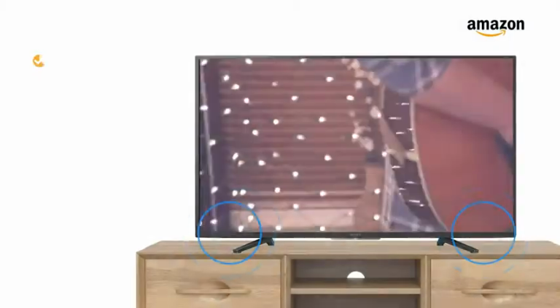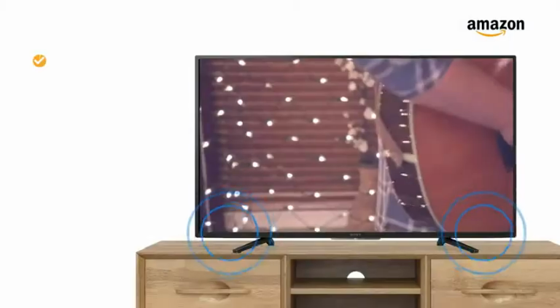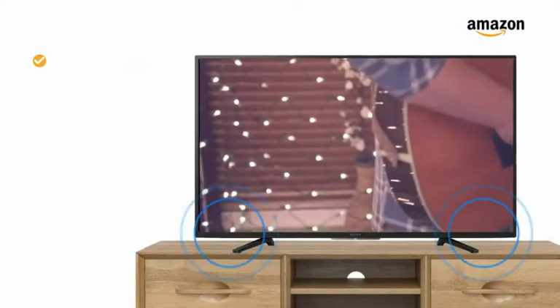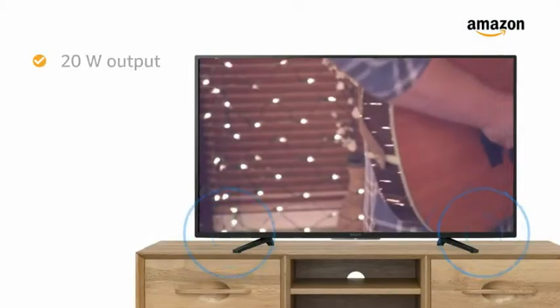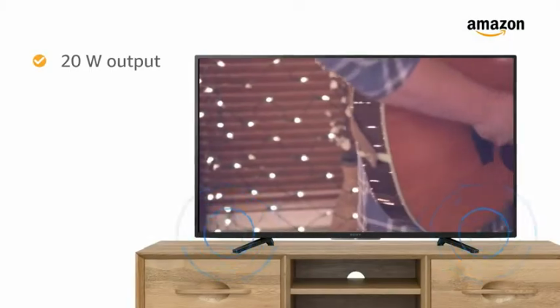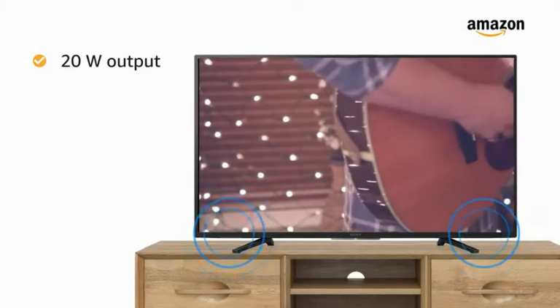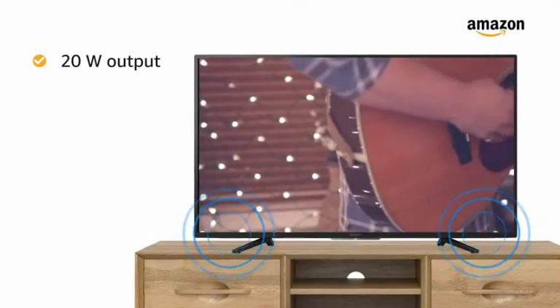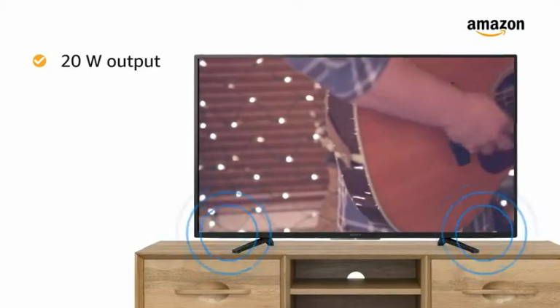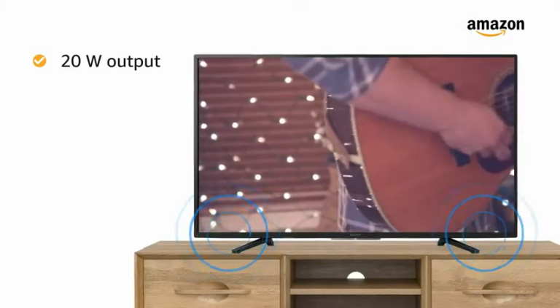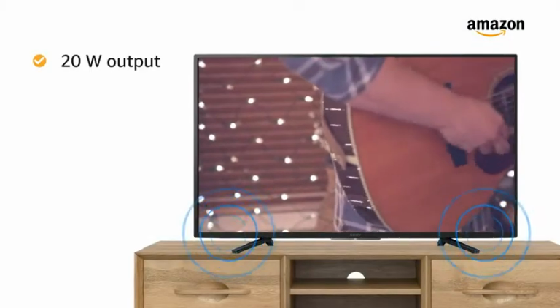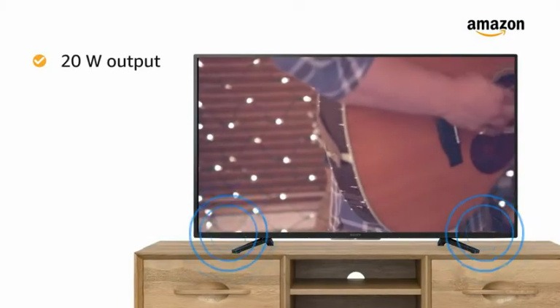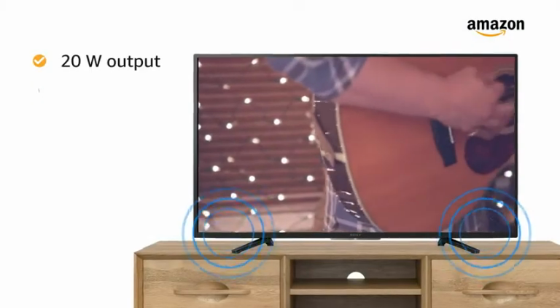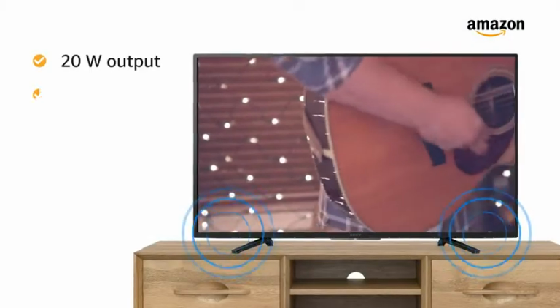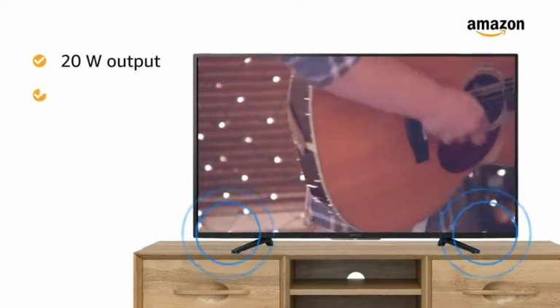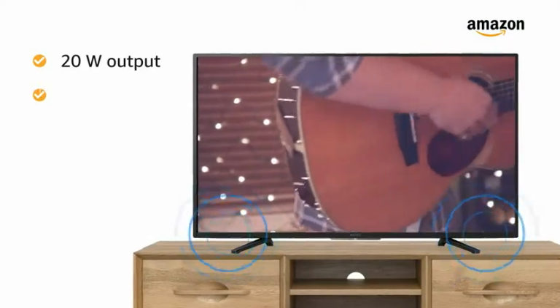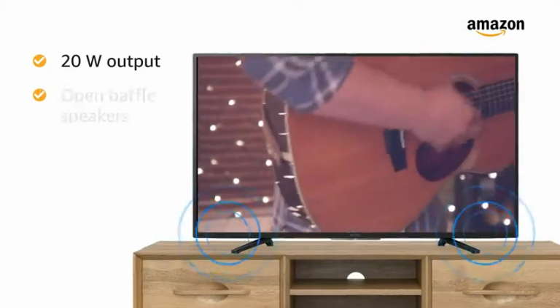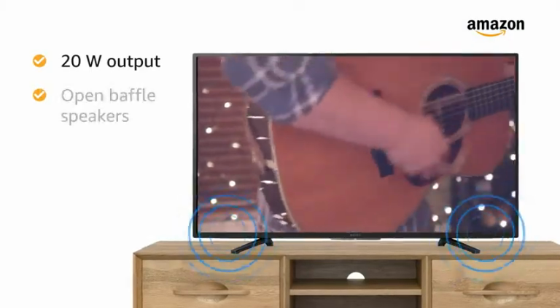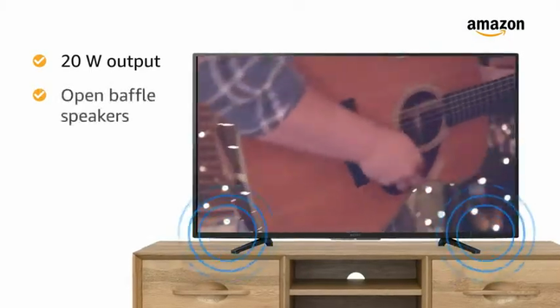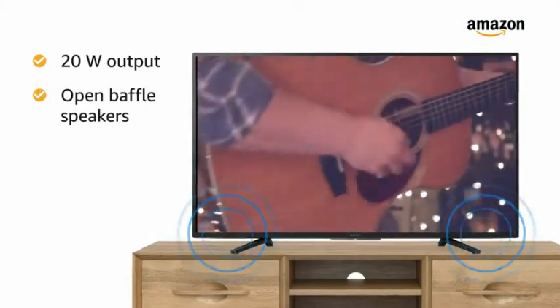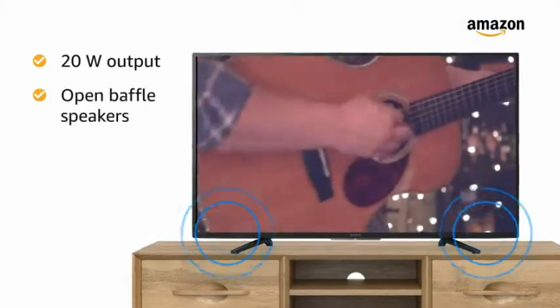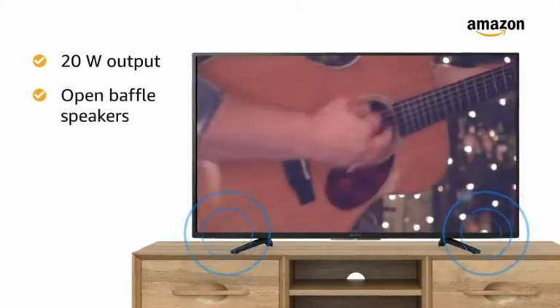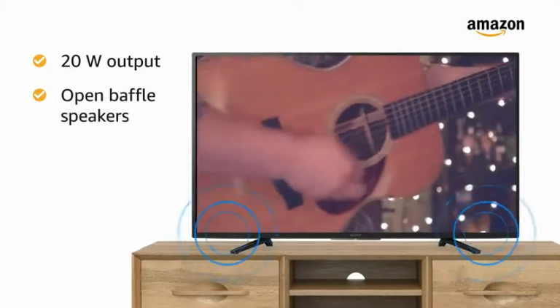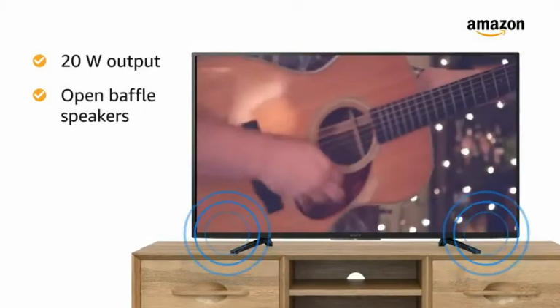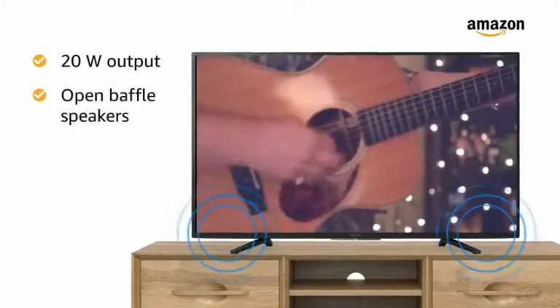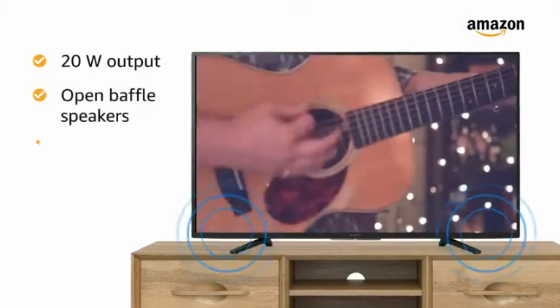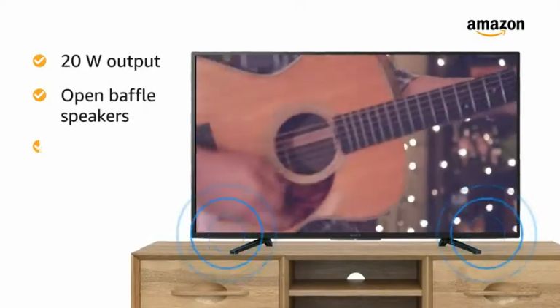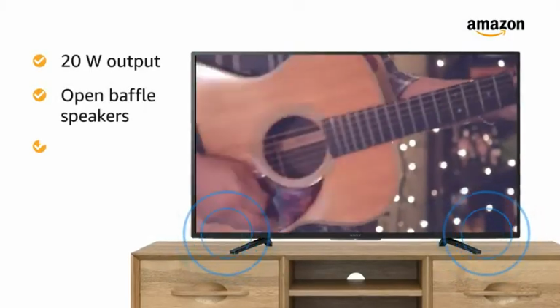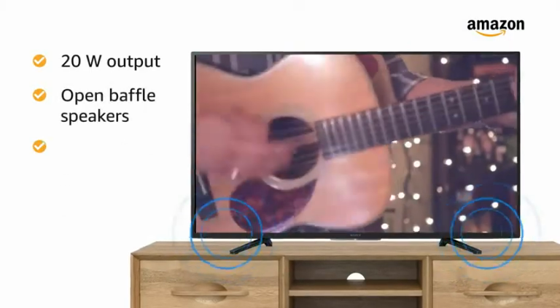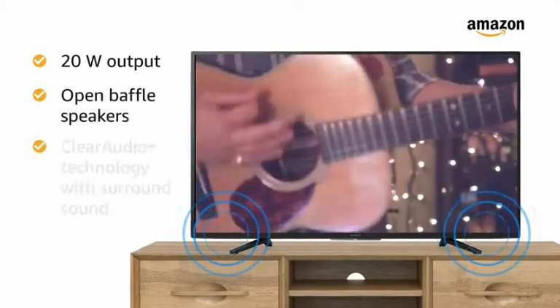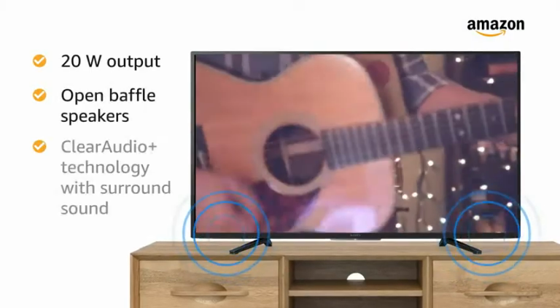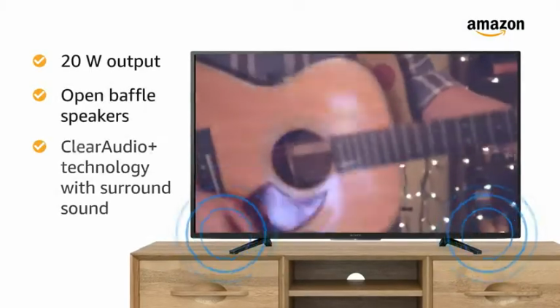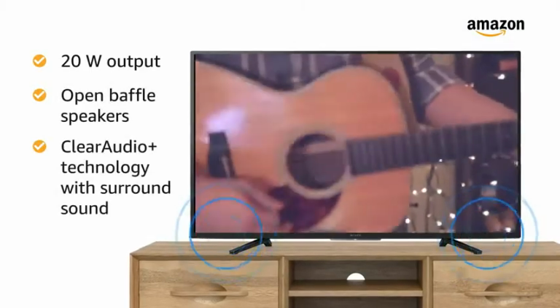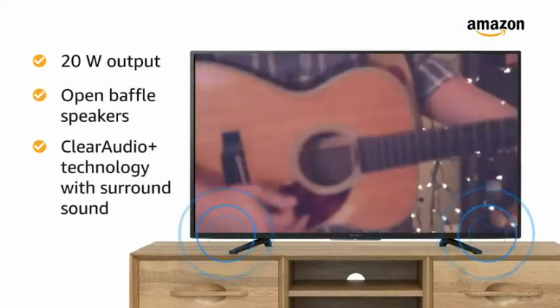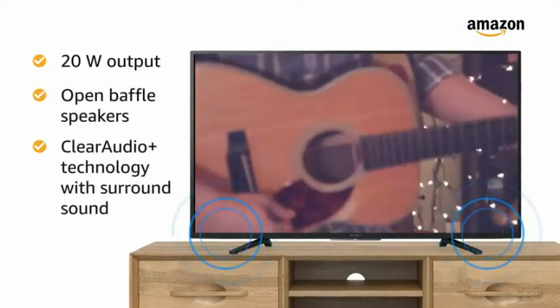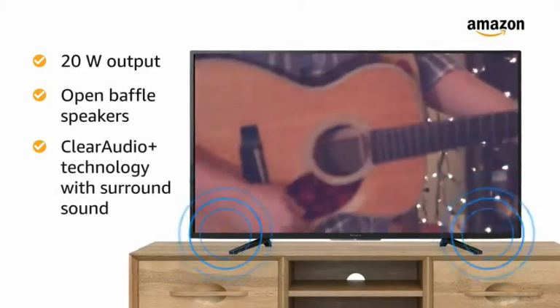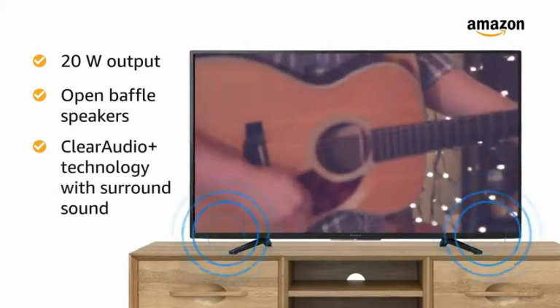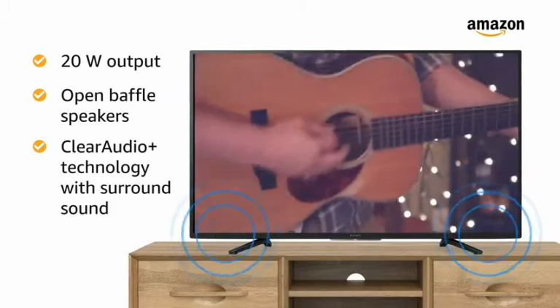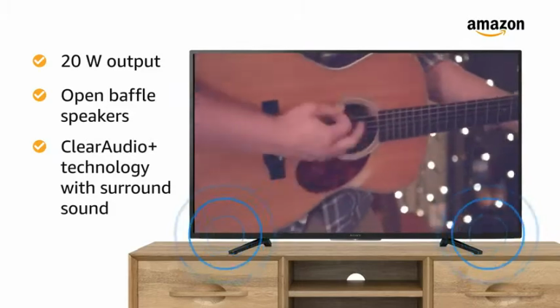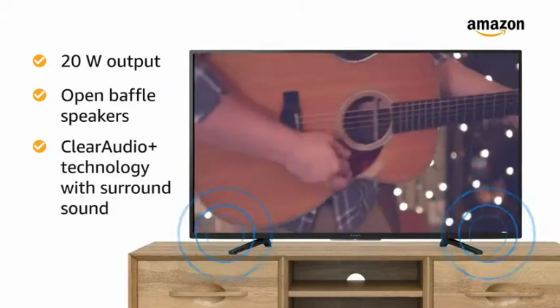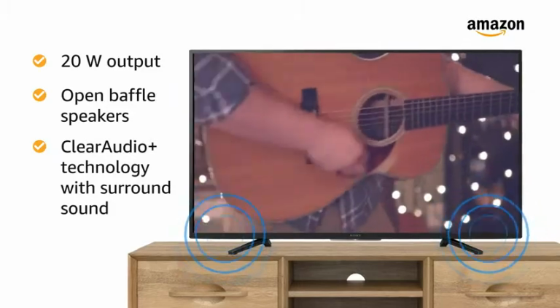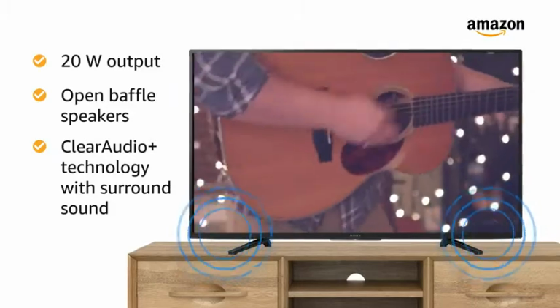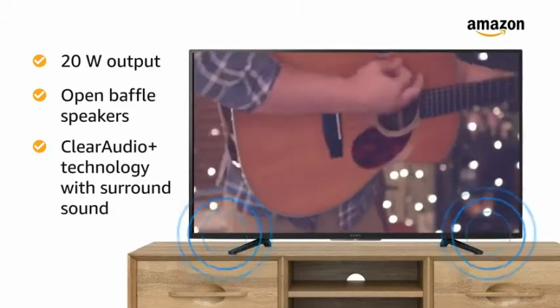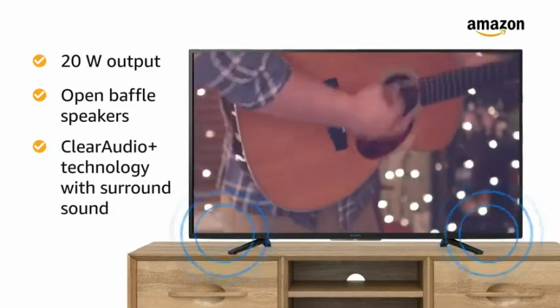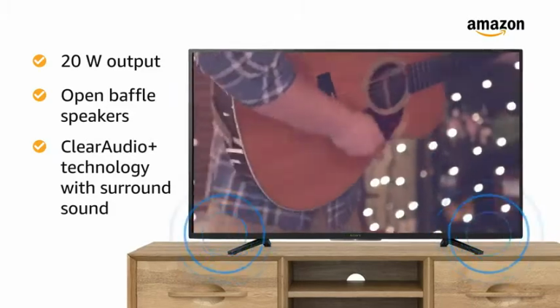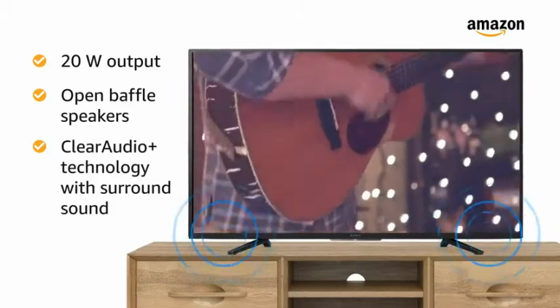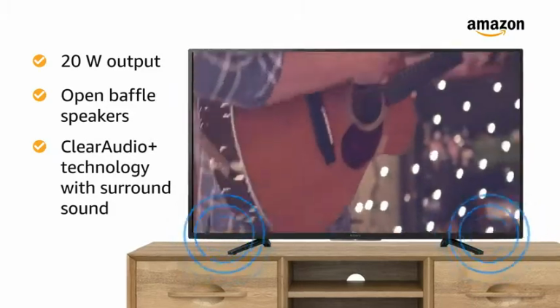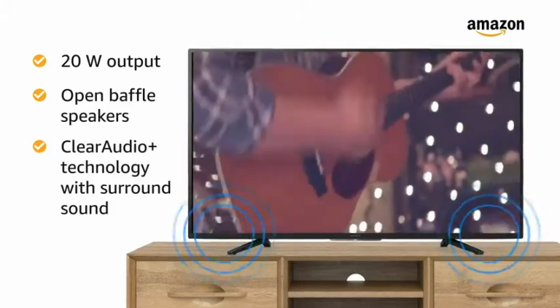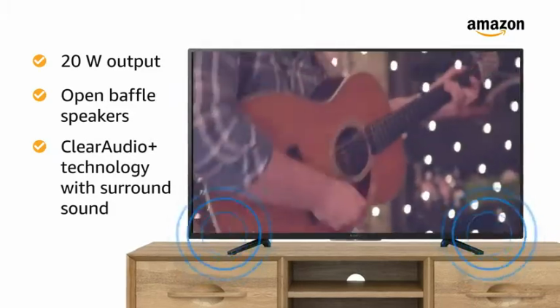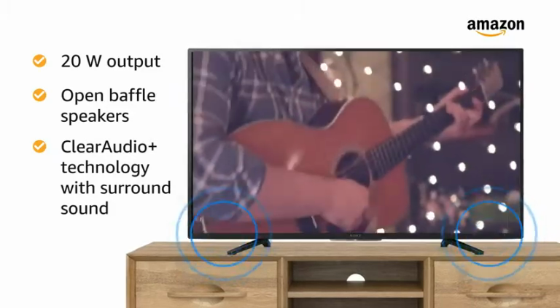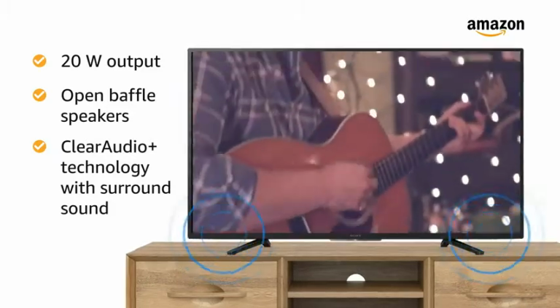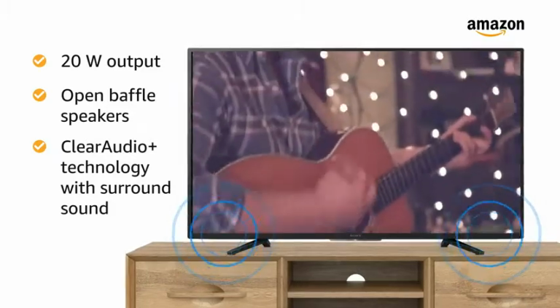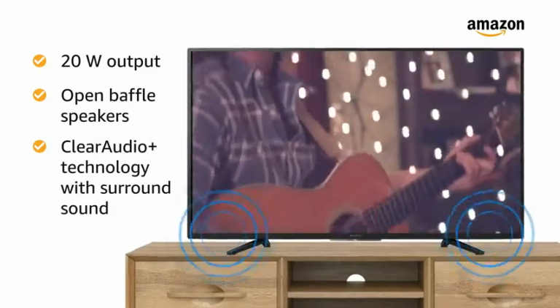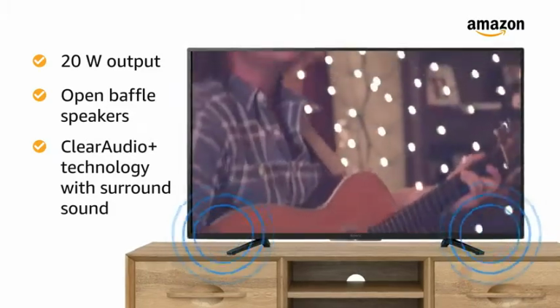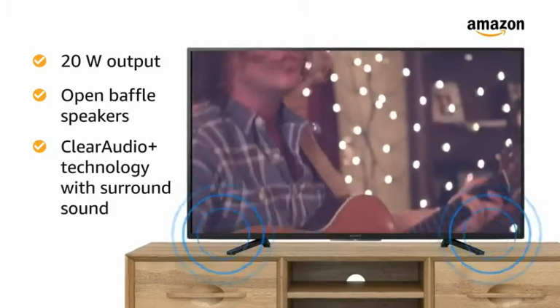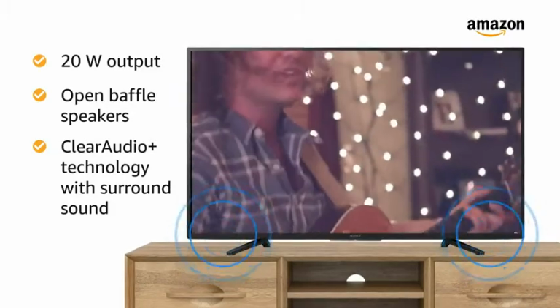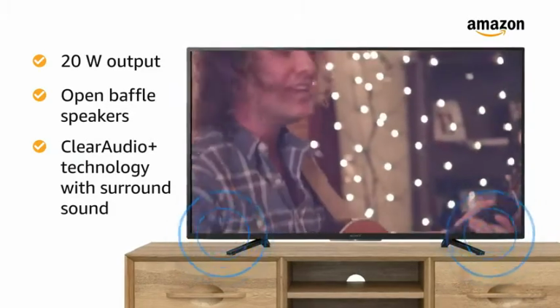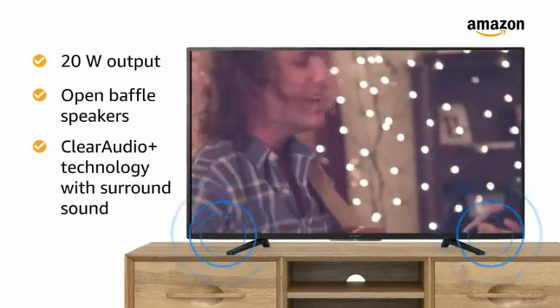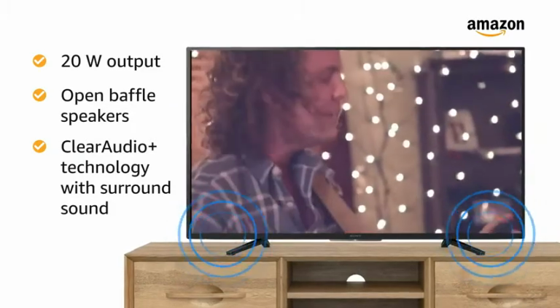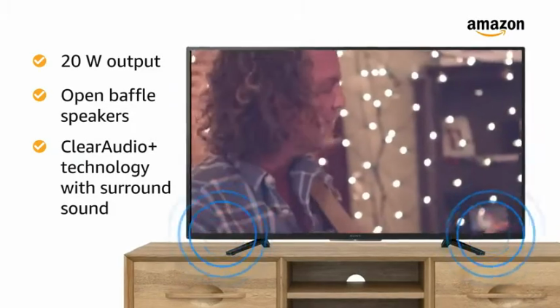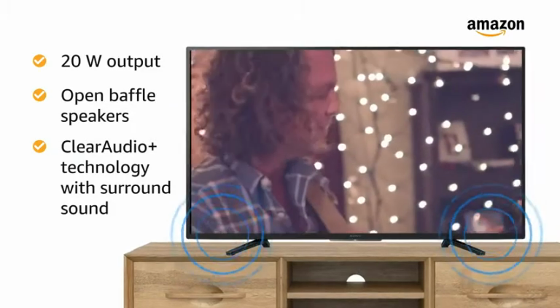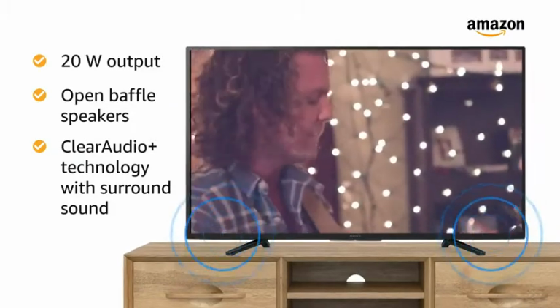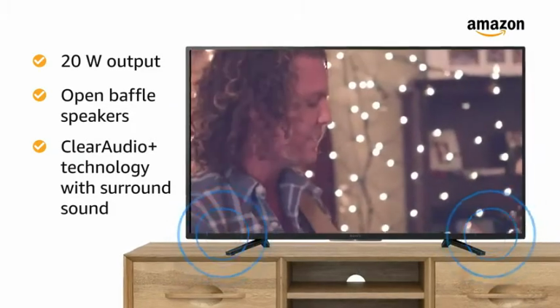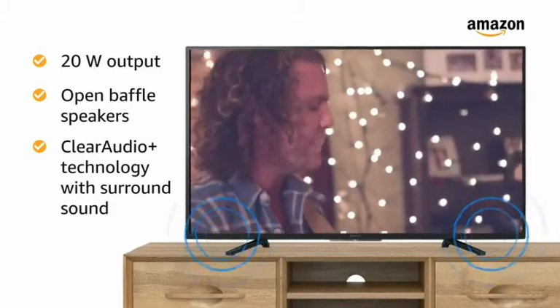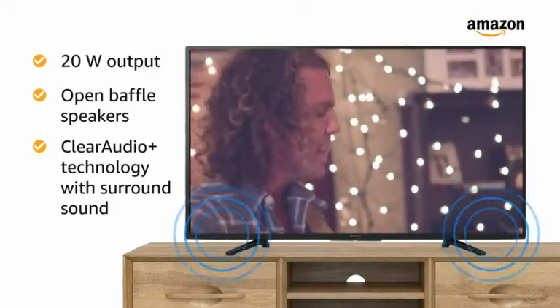The 20W powerful open baffle speakers with Clear Audio Plus technology ensure a surround sound experience.